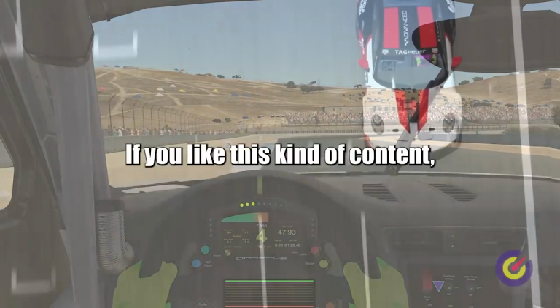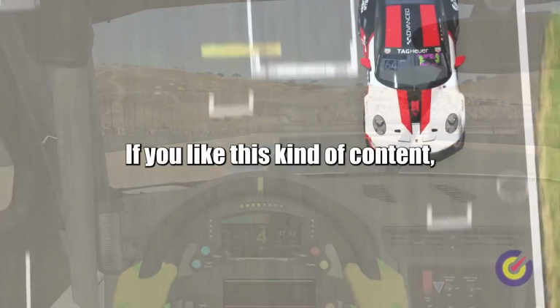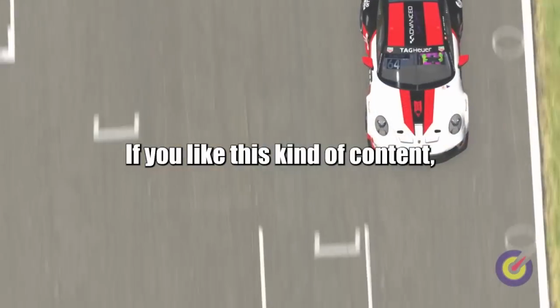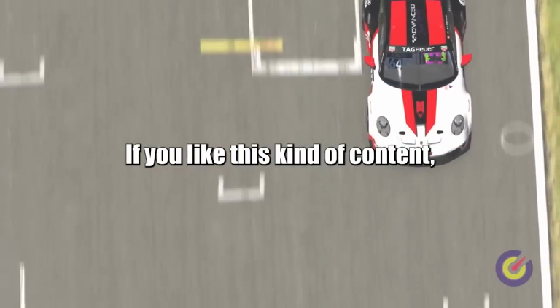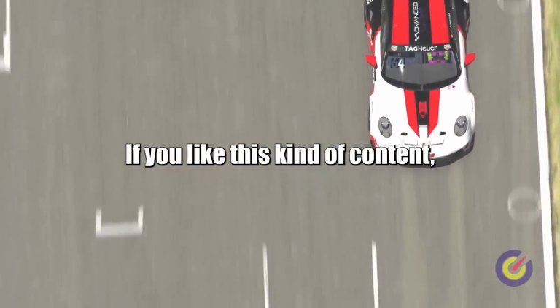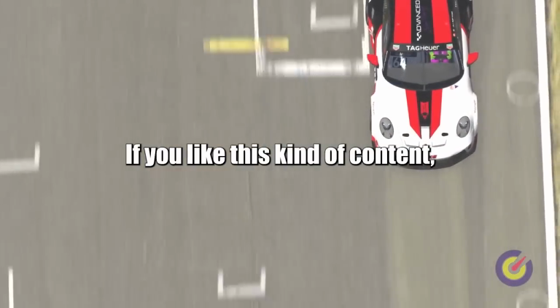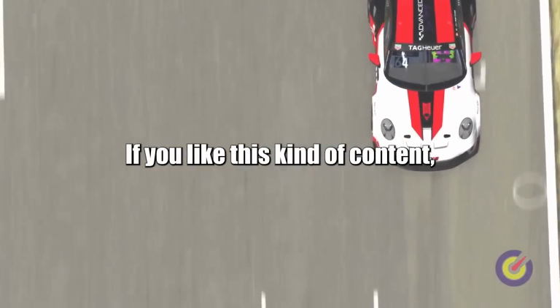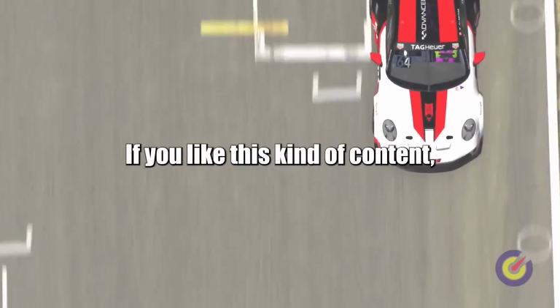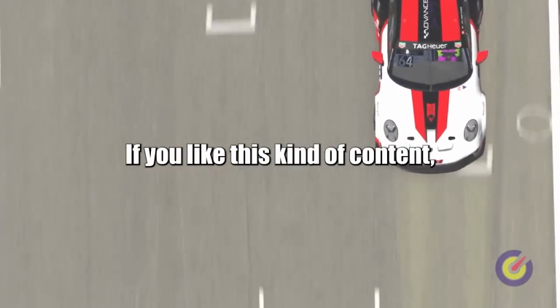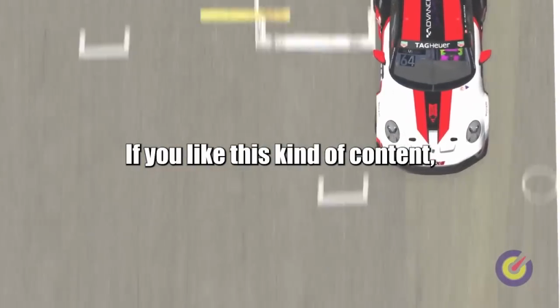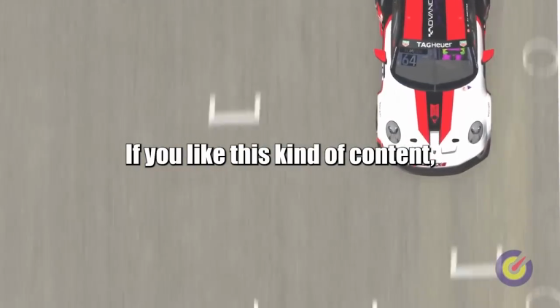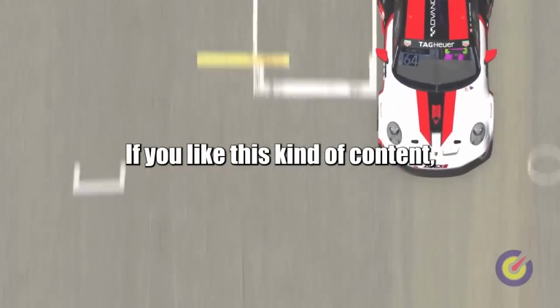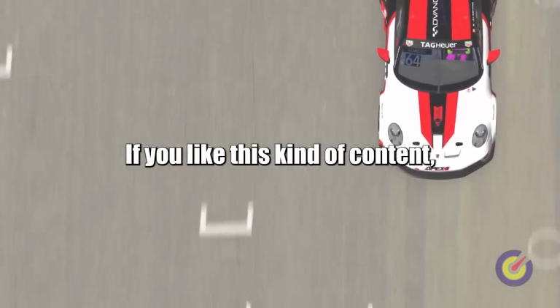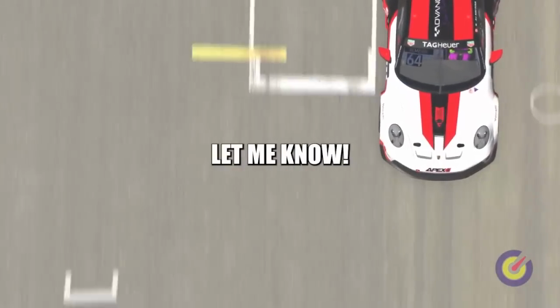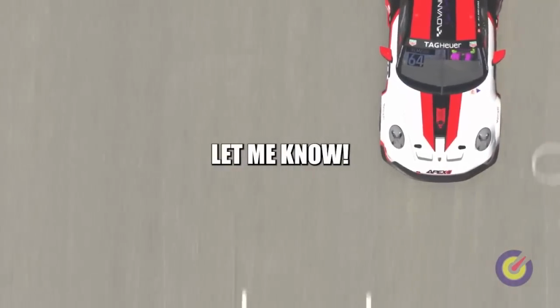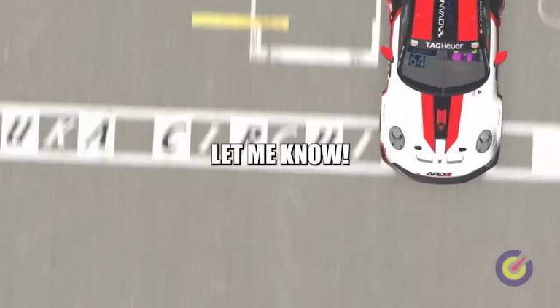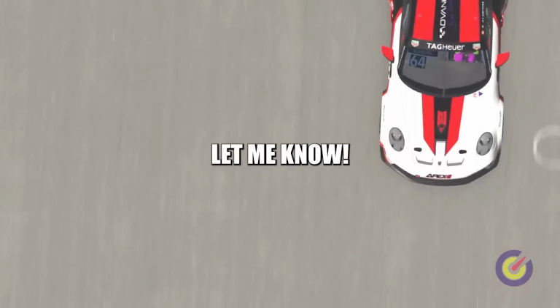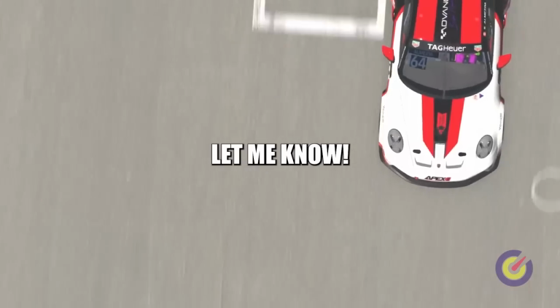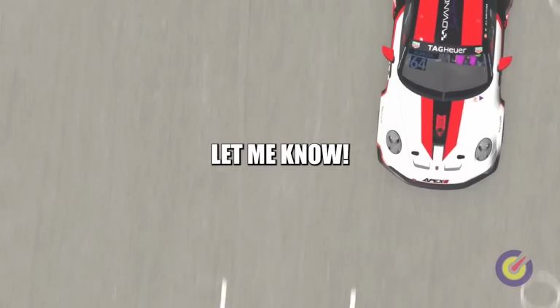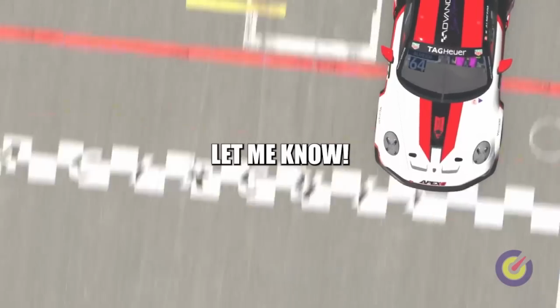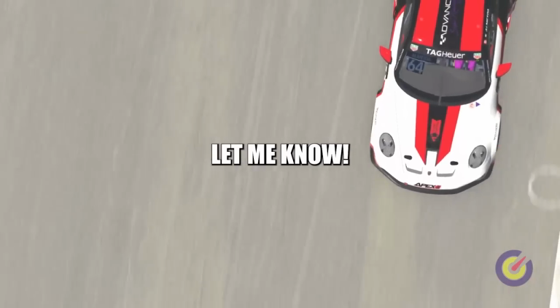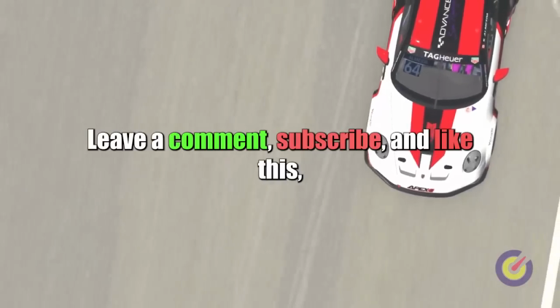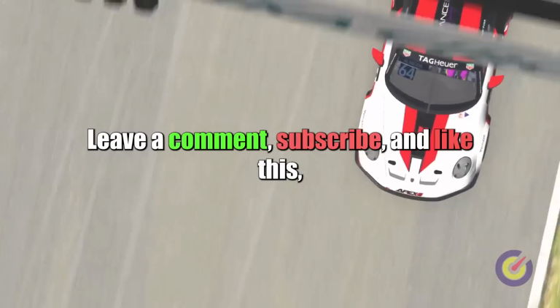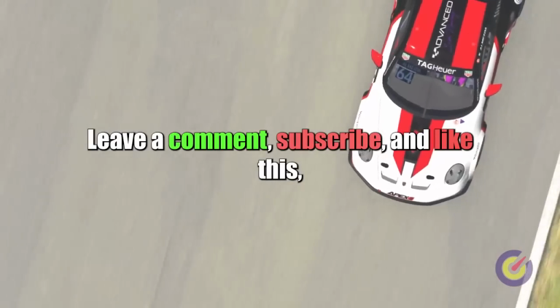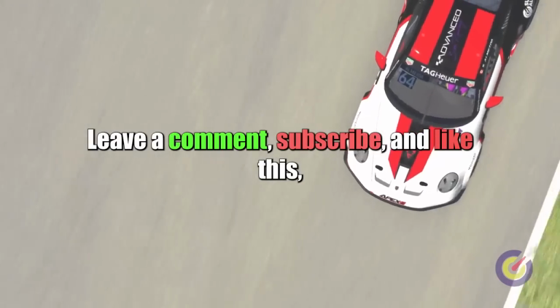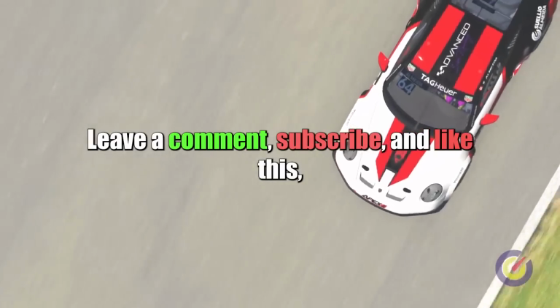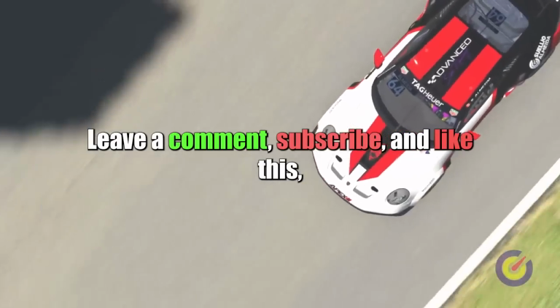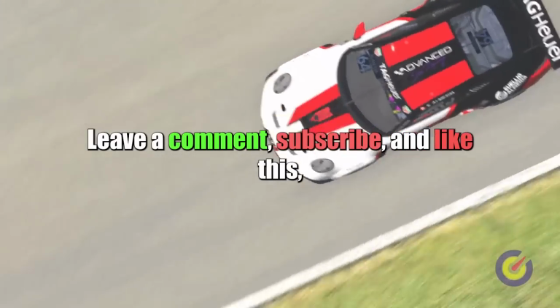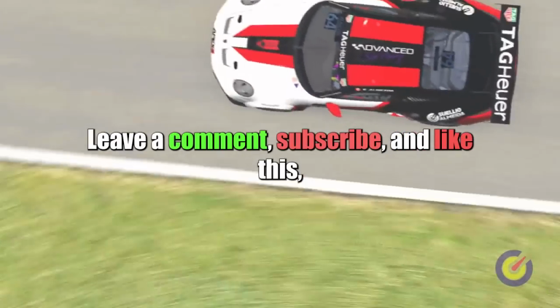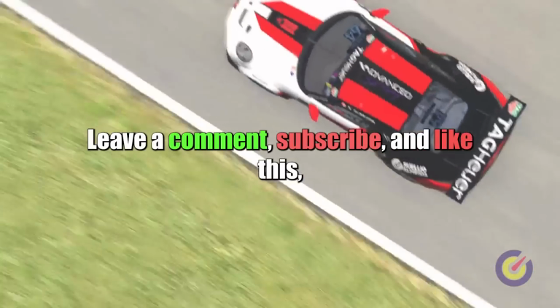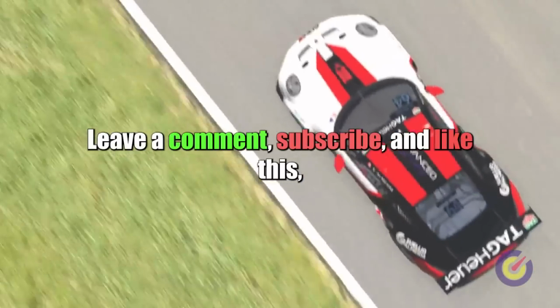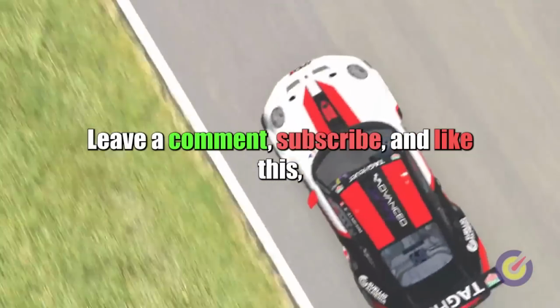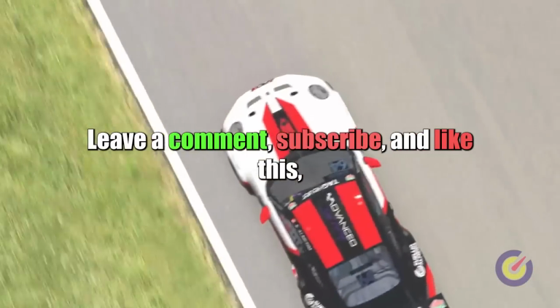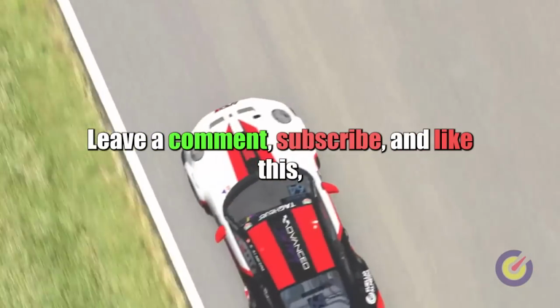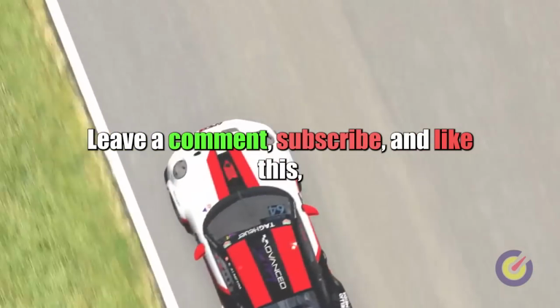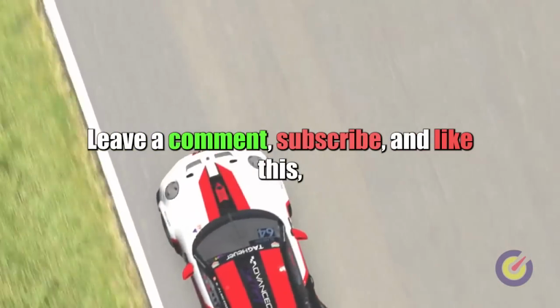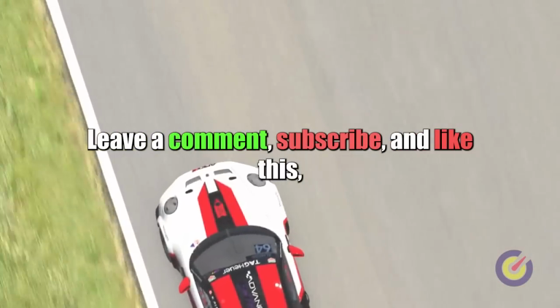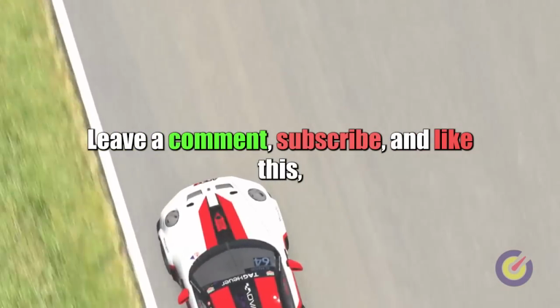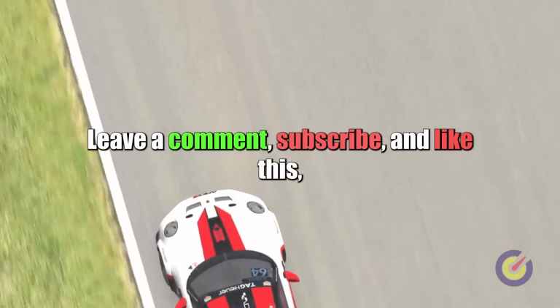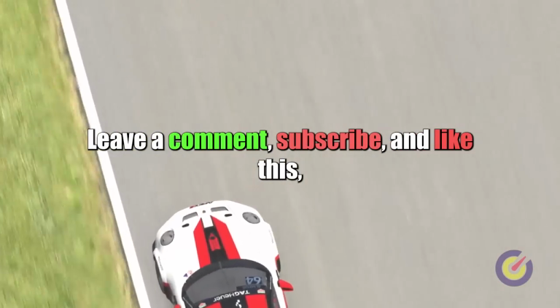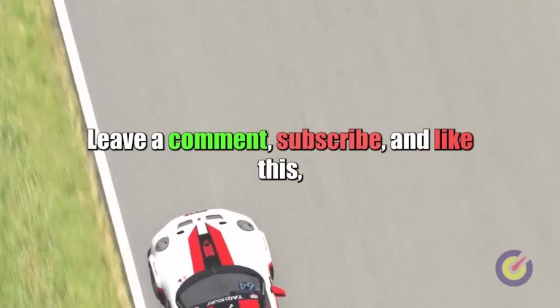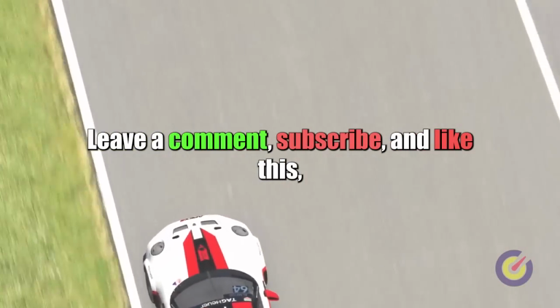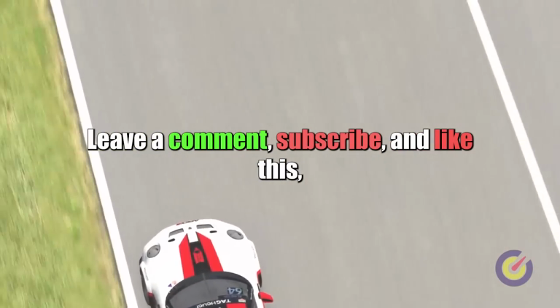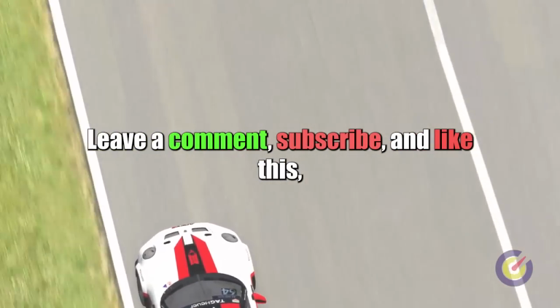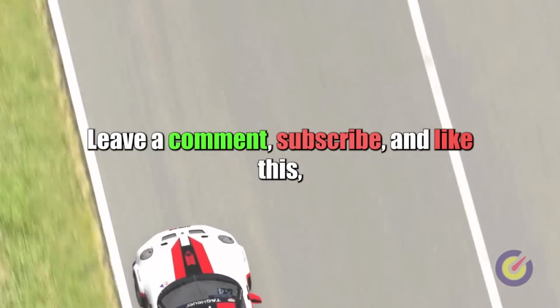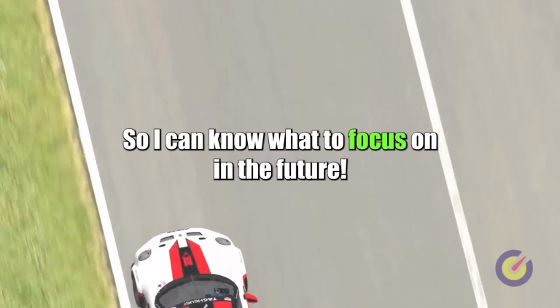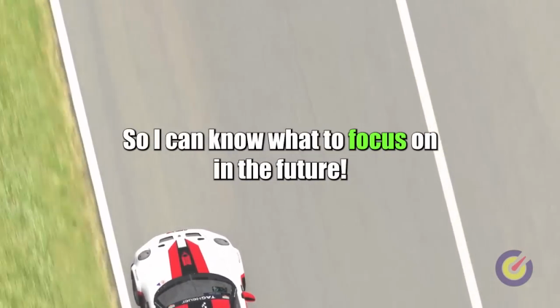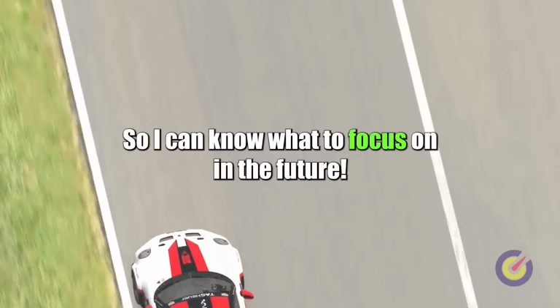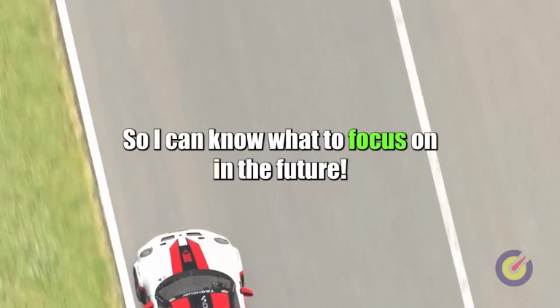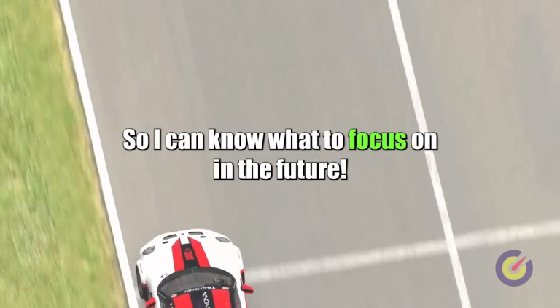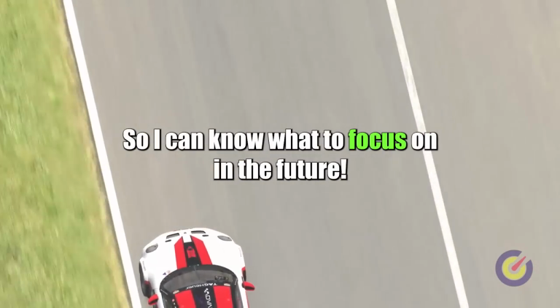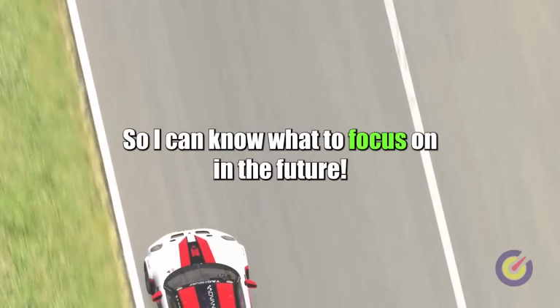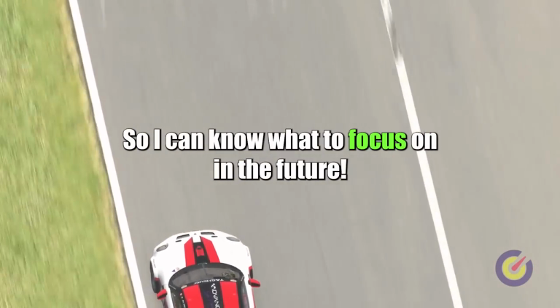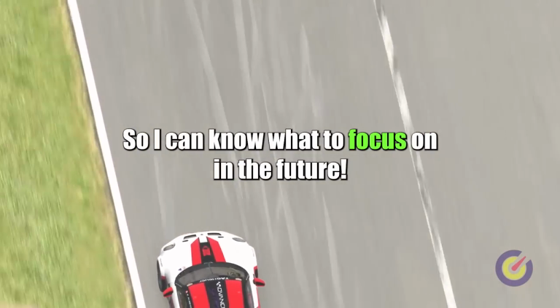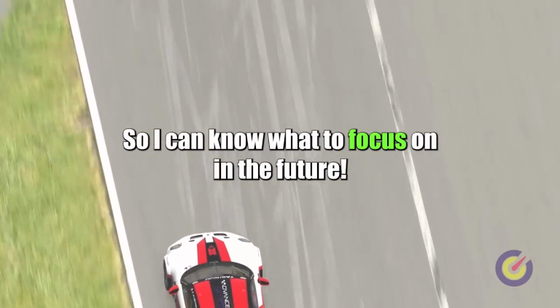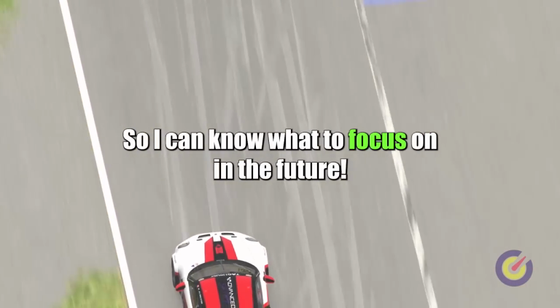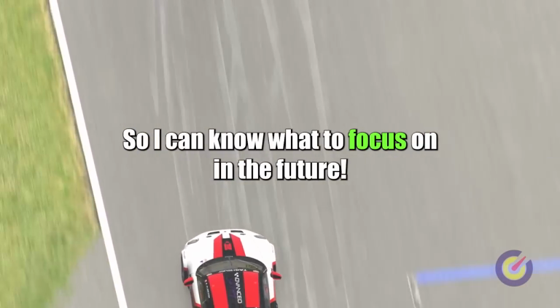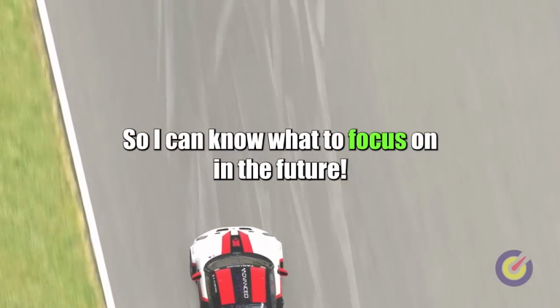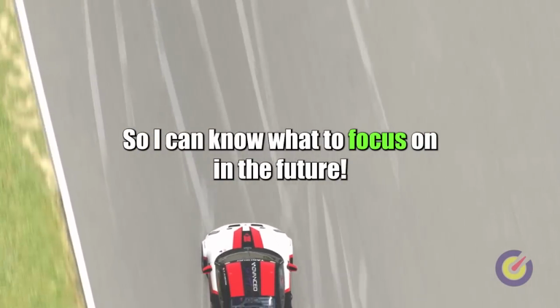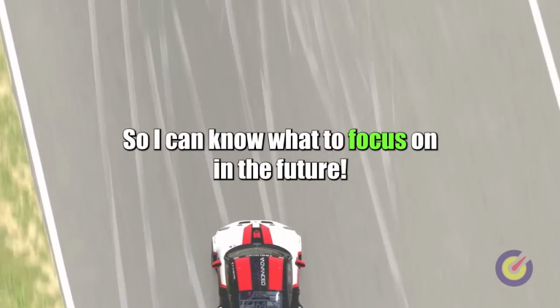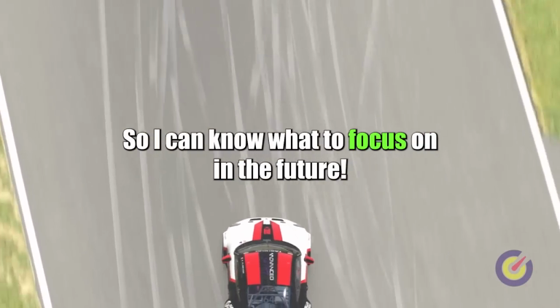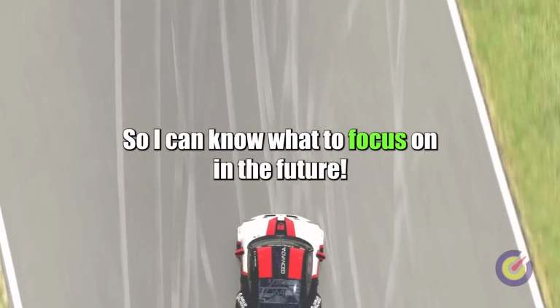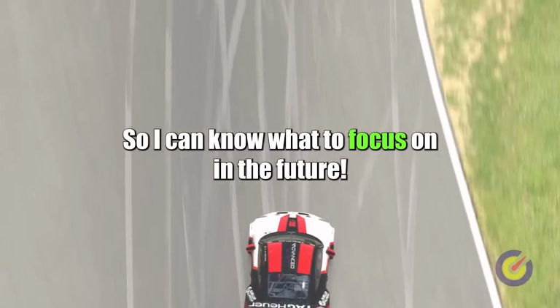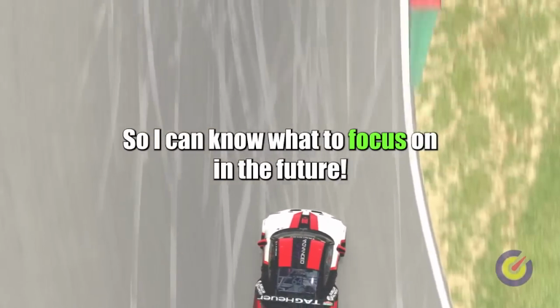If you like this kind of content, let me know! Leave a comment, subscribe and like so I can know what to focus on in the future.